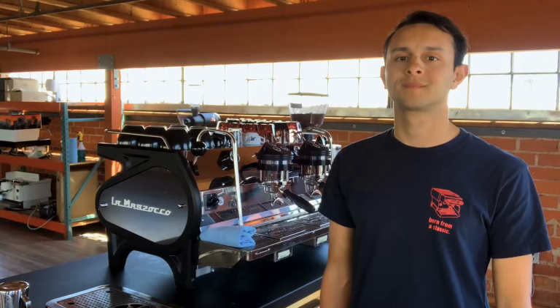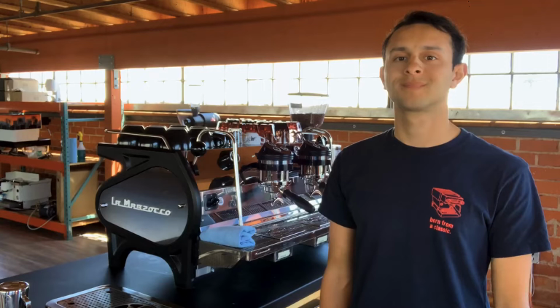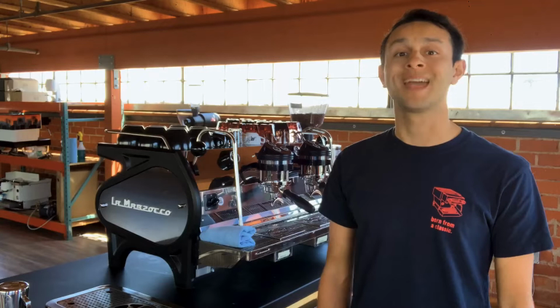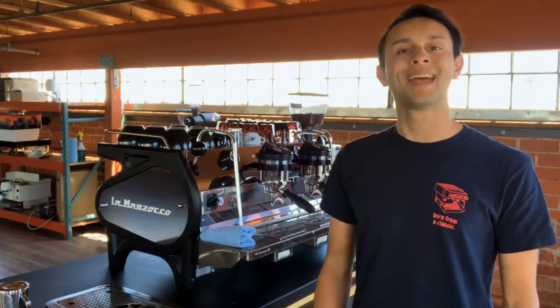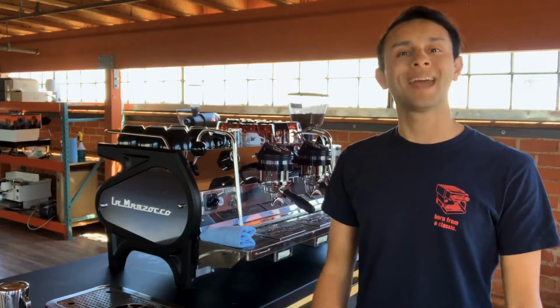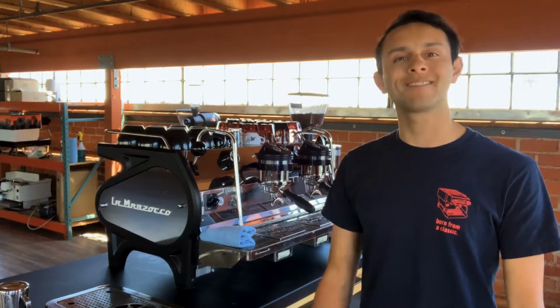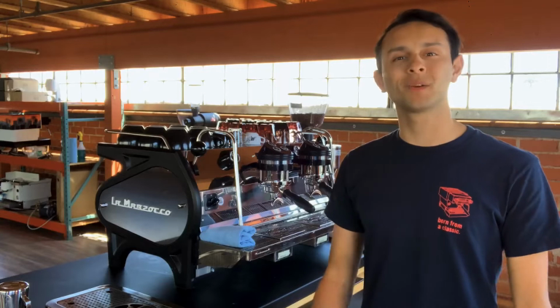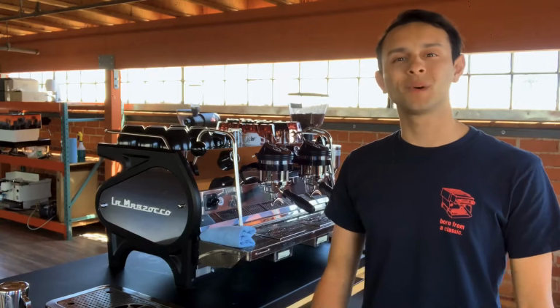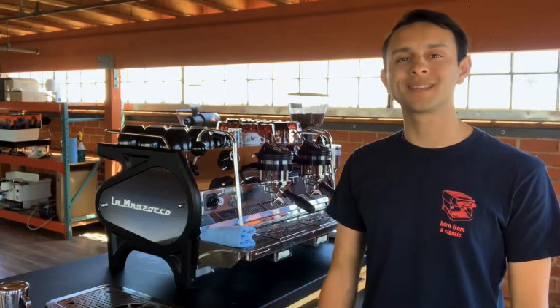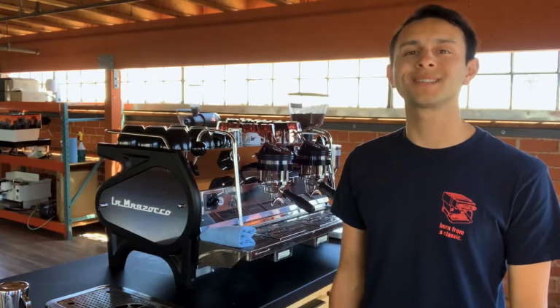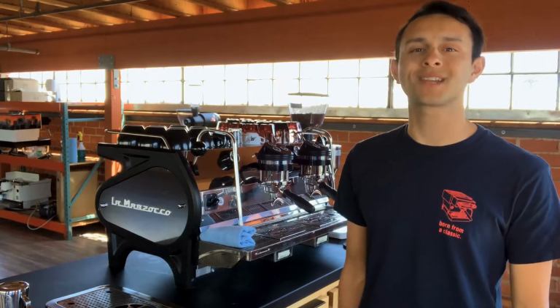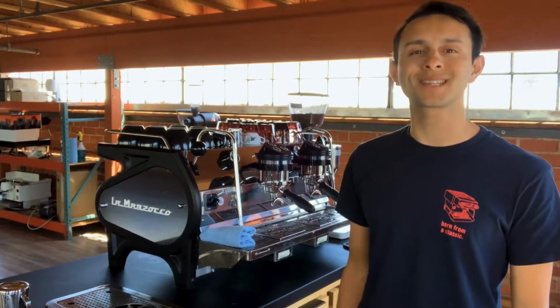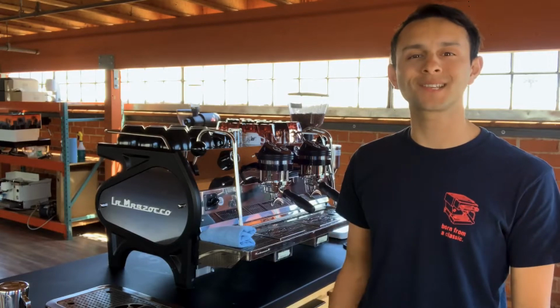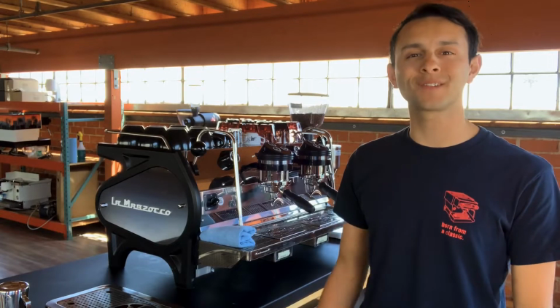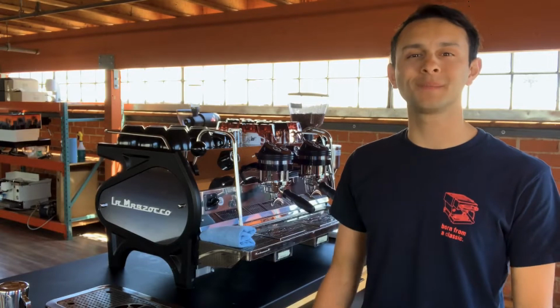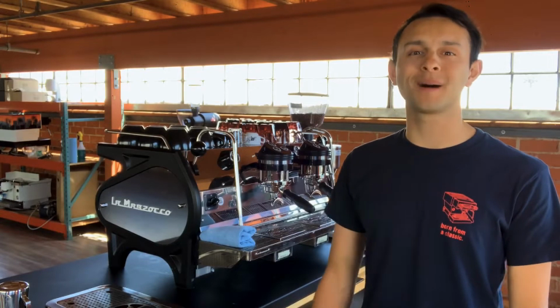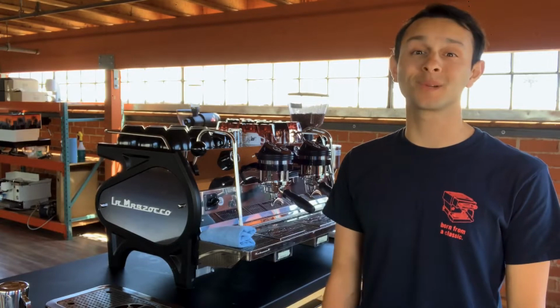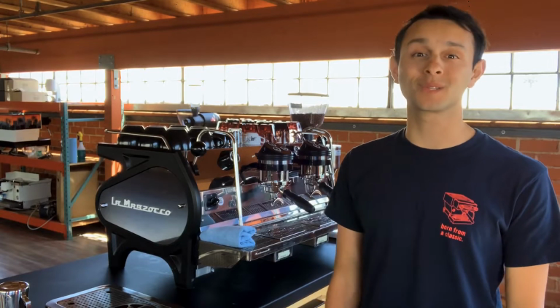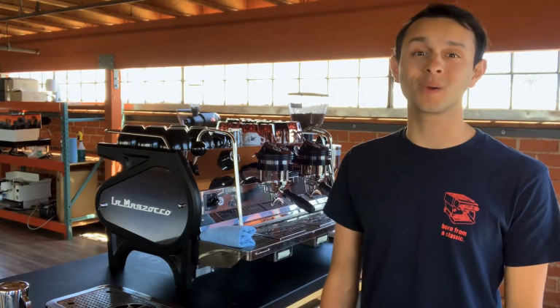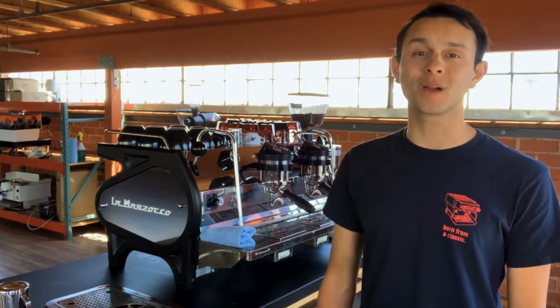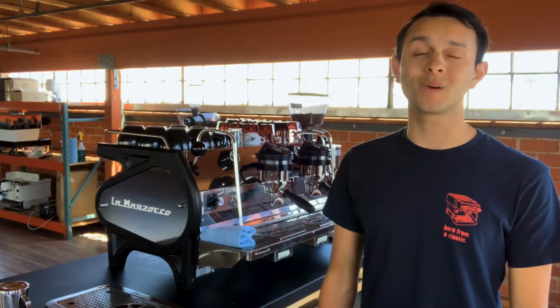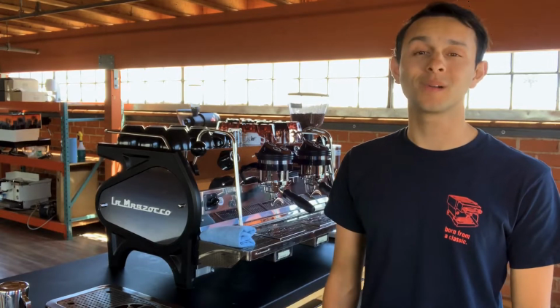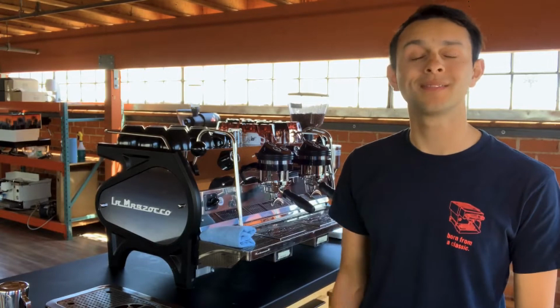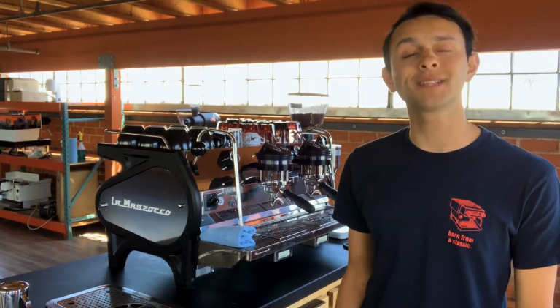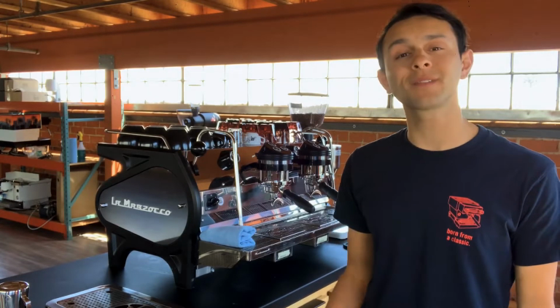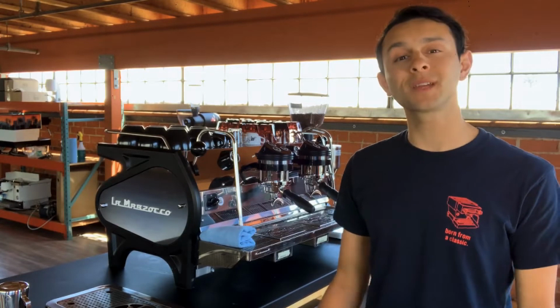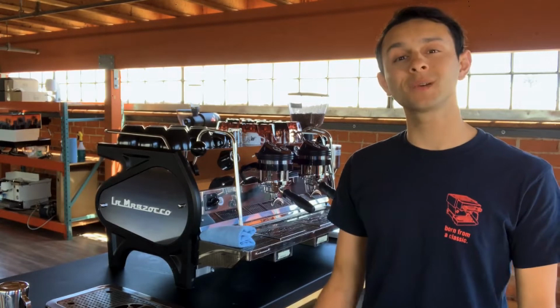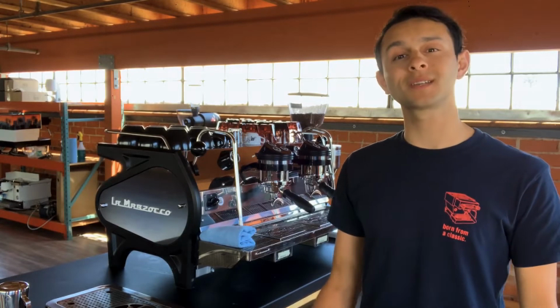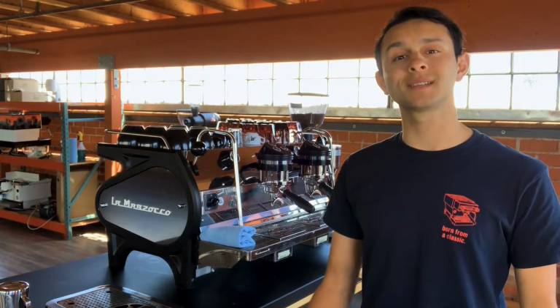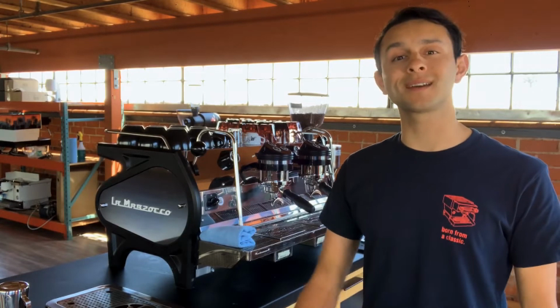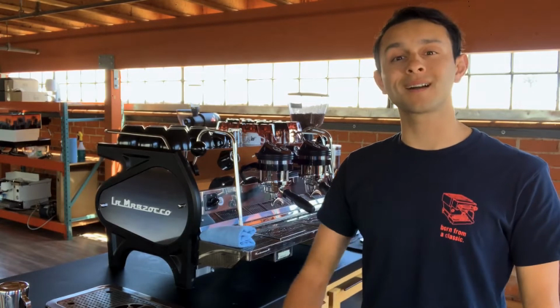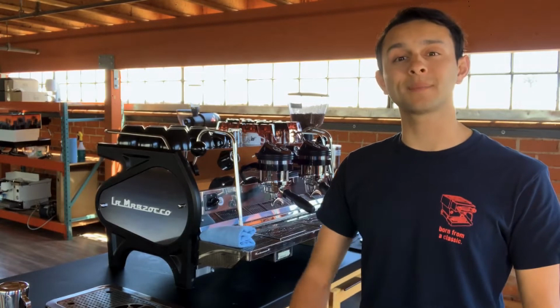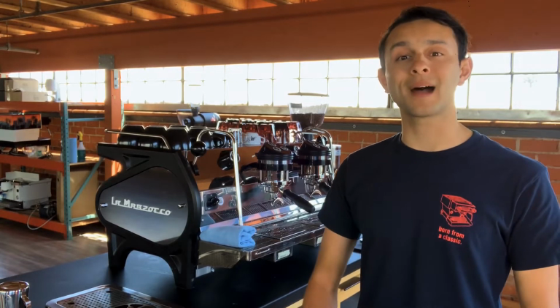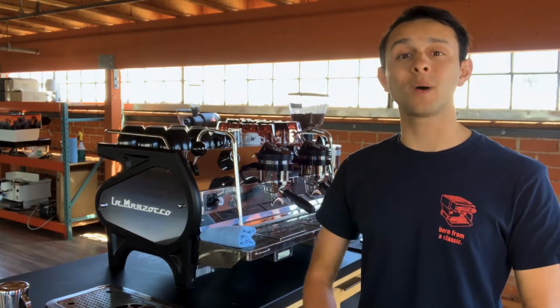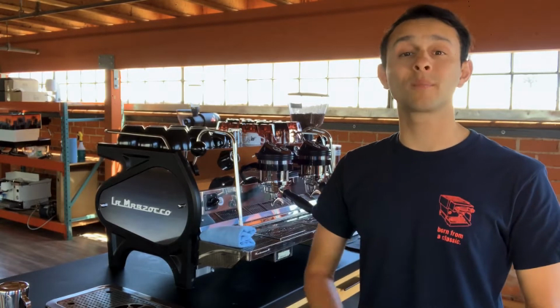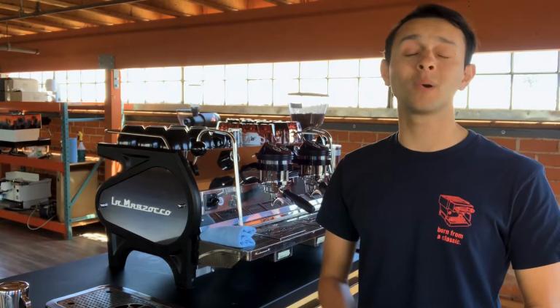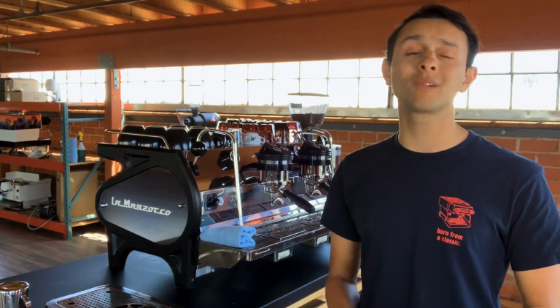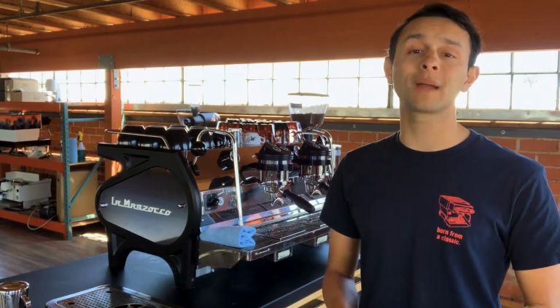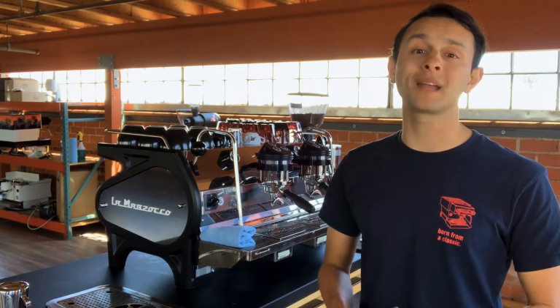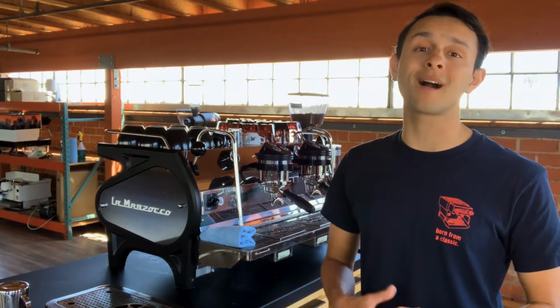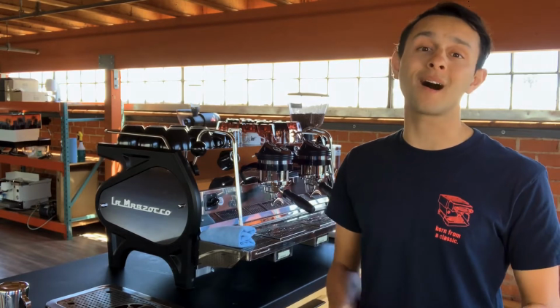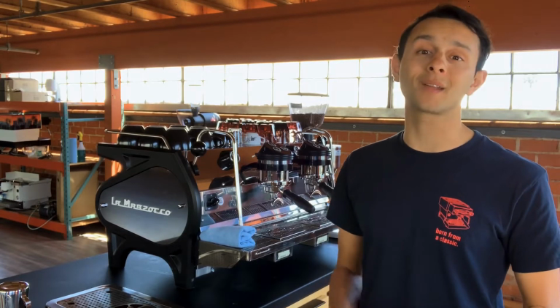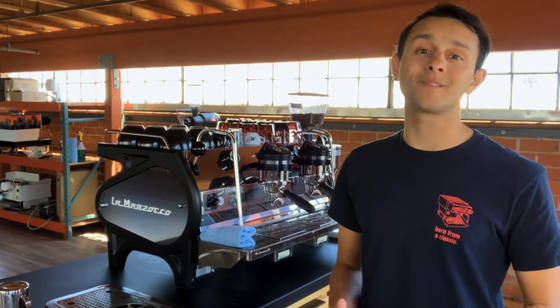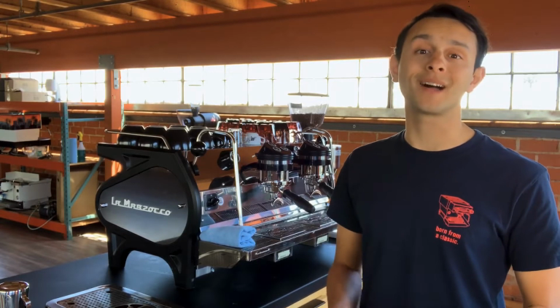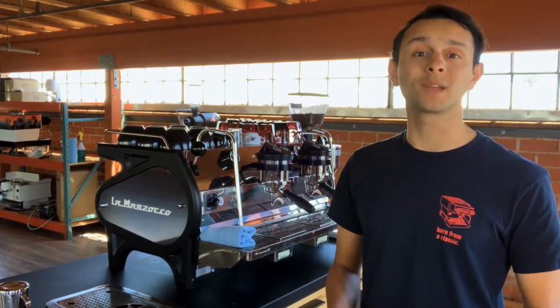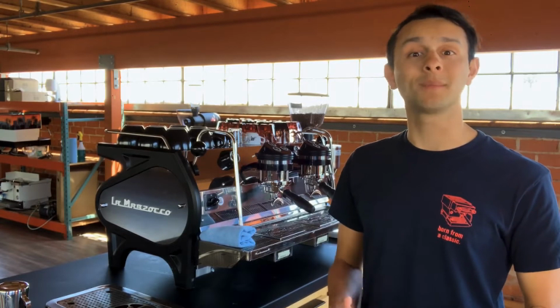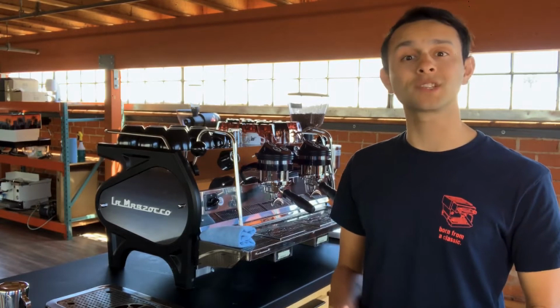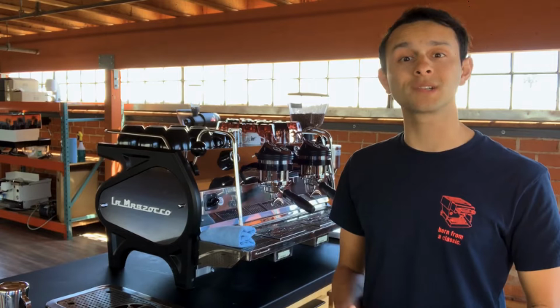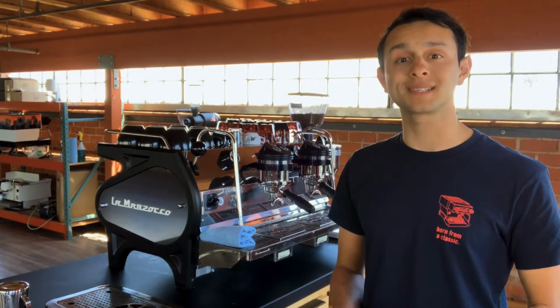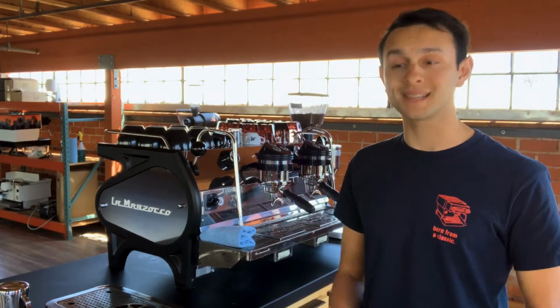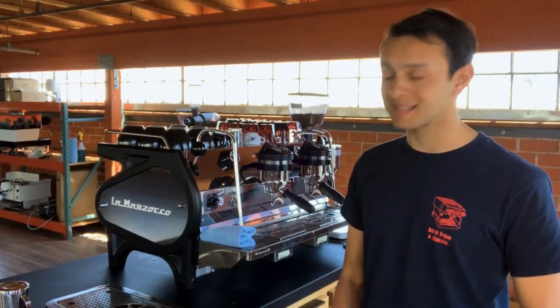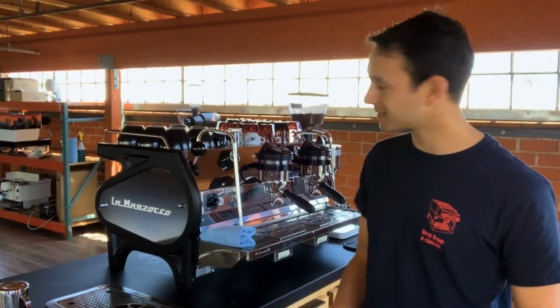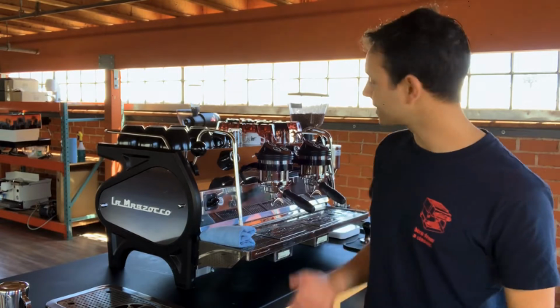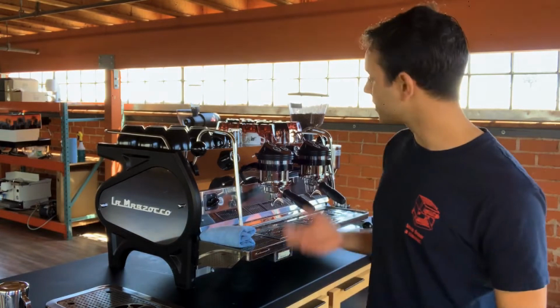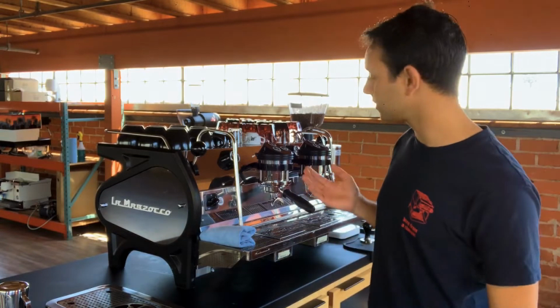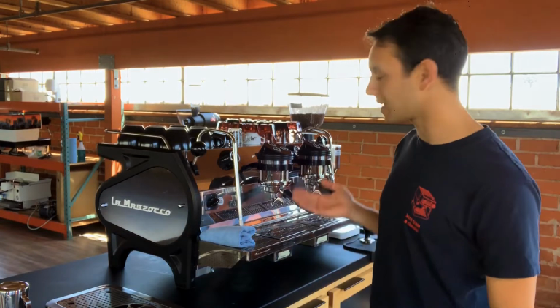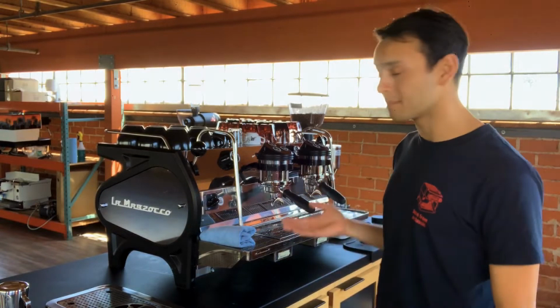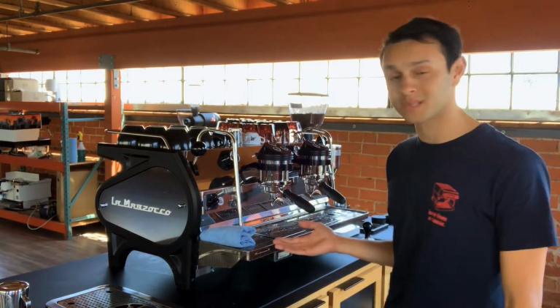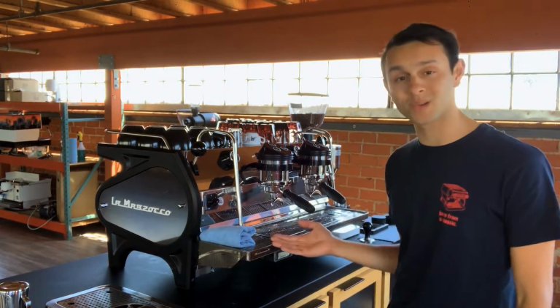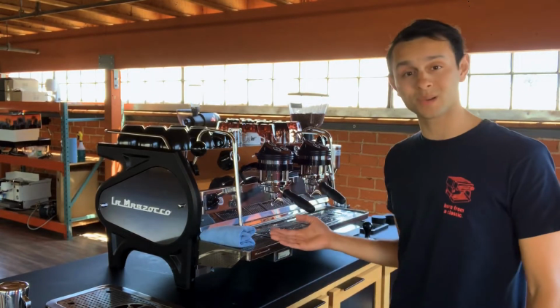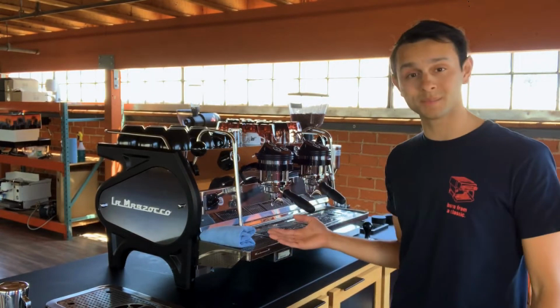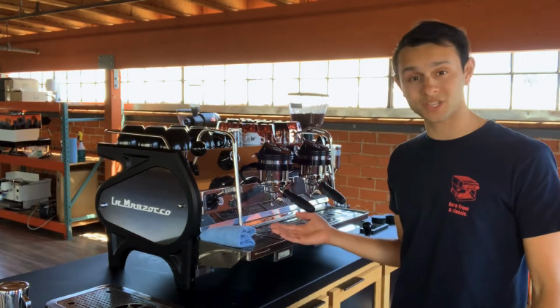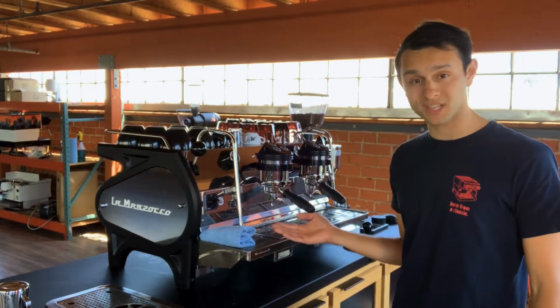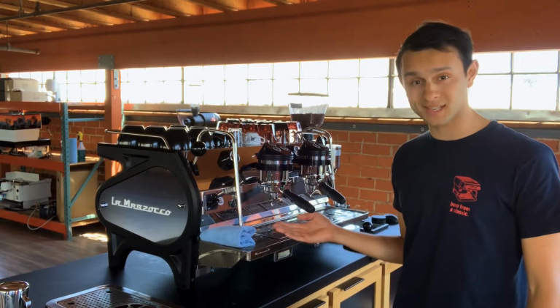Hey everyone, Josh here from La Marzocco. This video is going to talk about programming auto volumetrics in your La Marzocco machine.